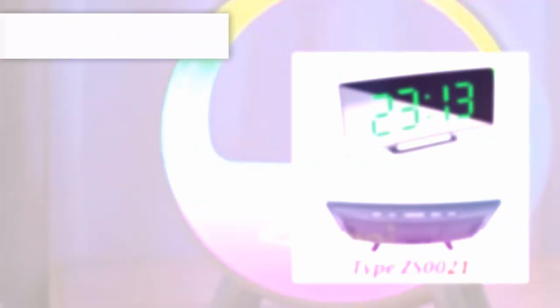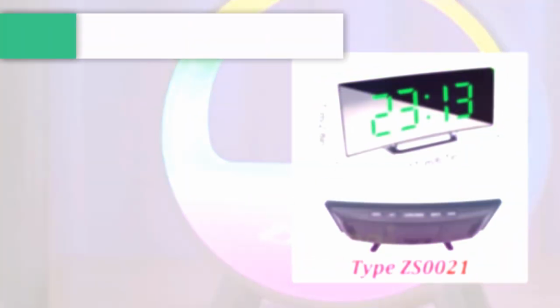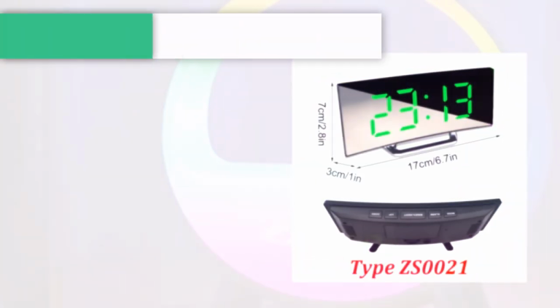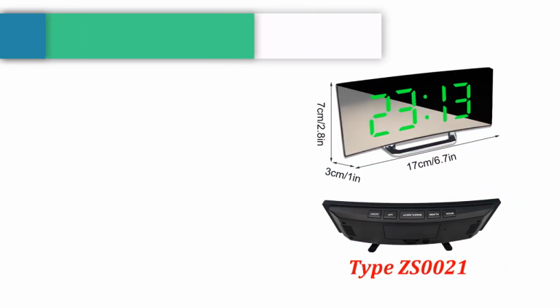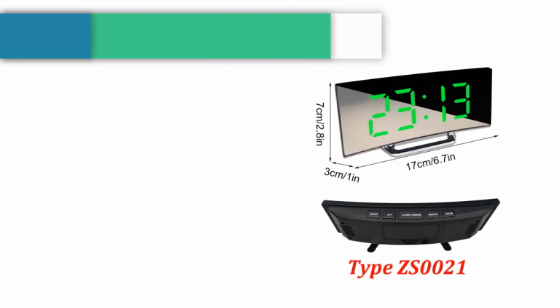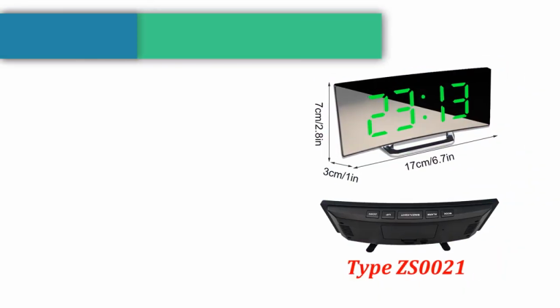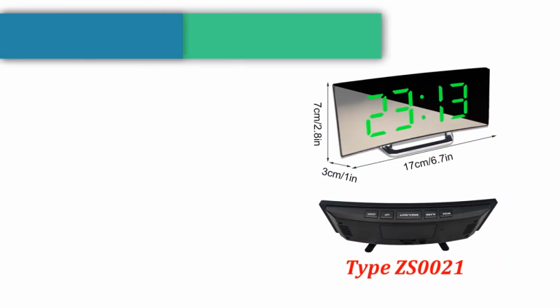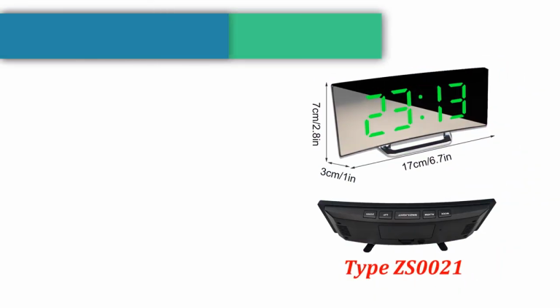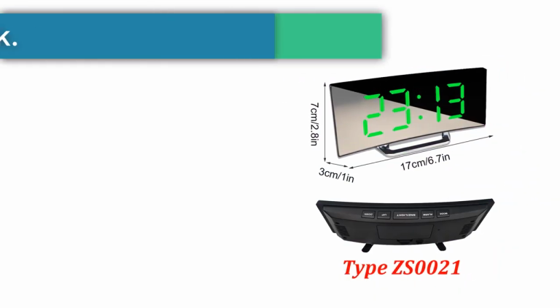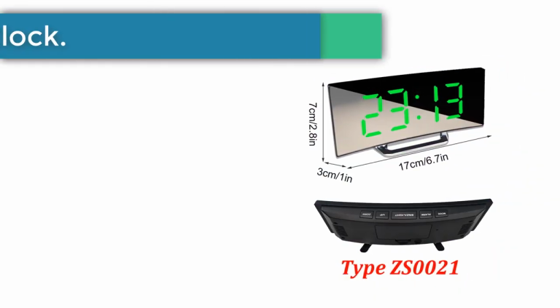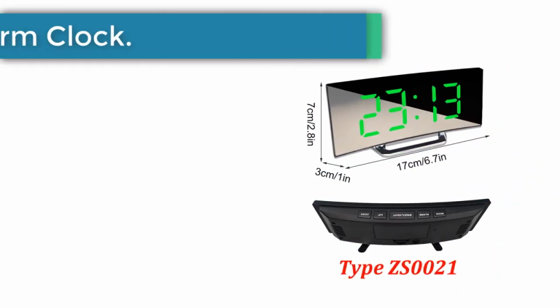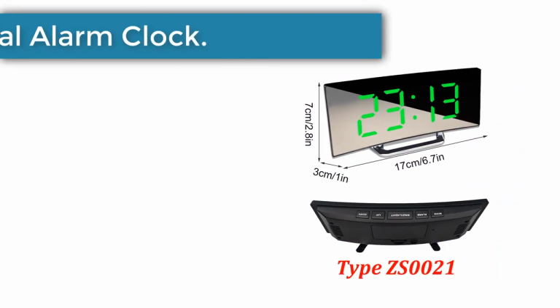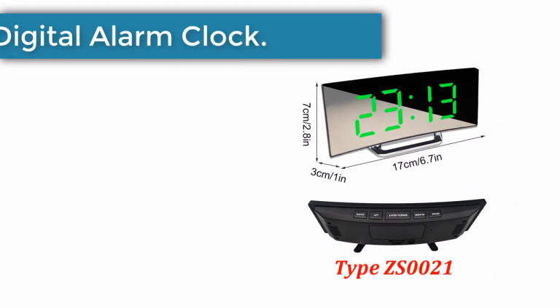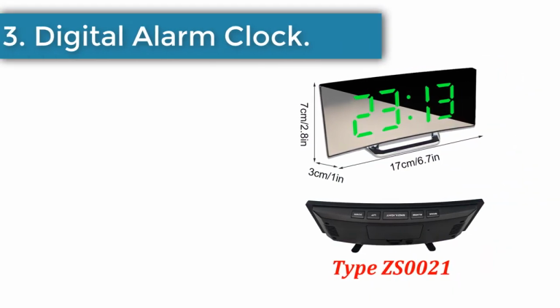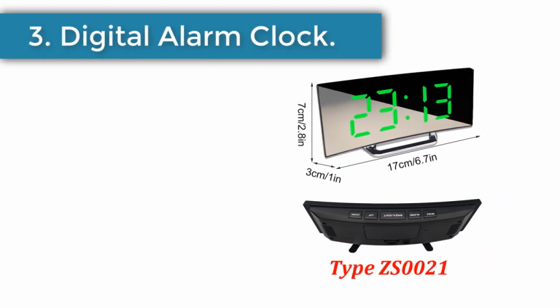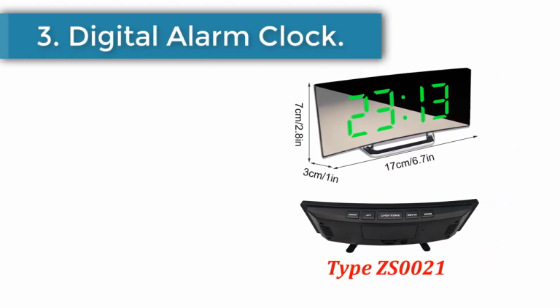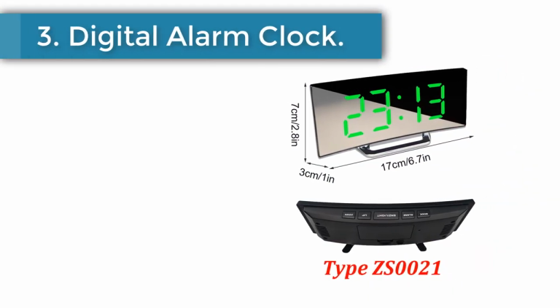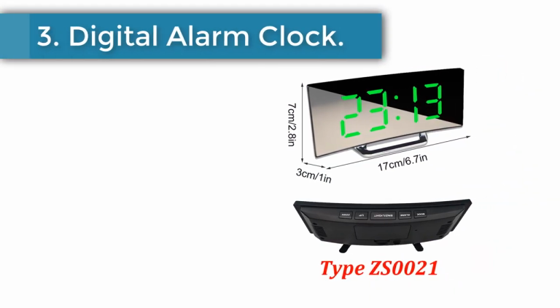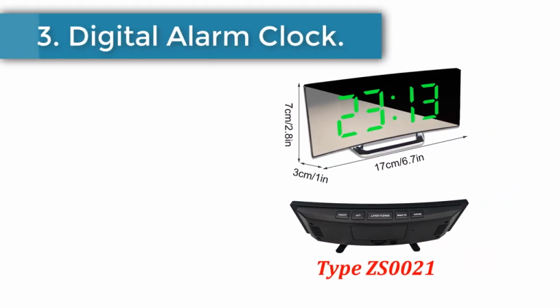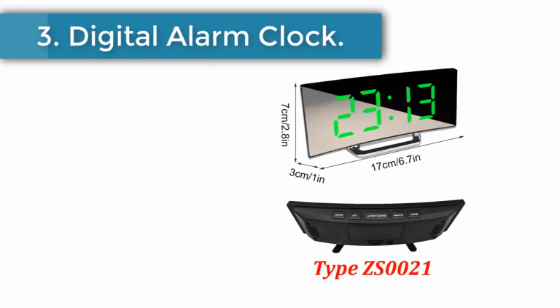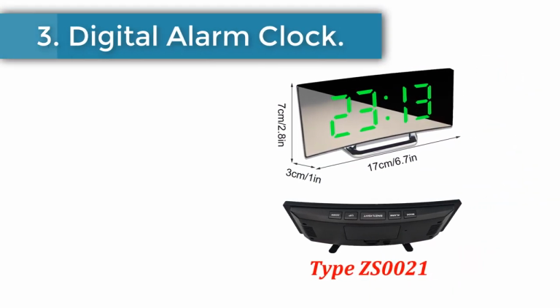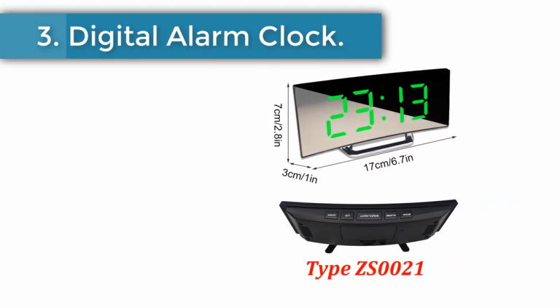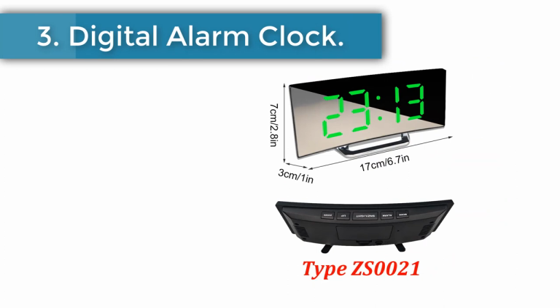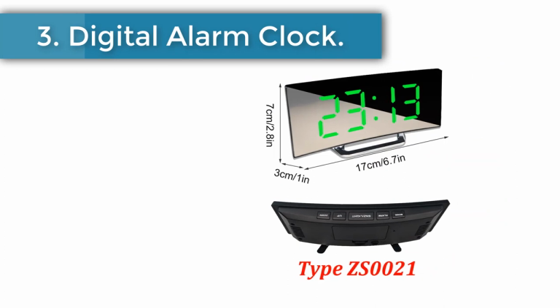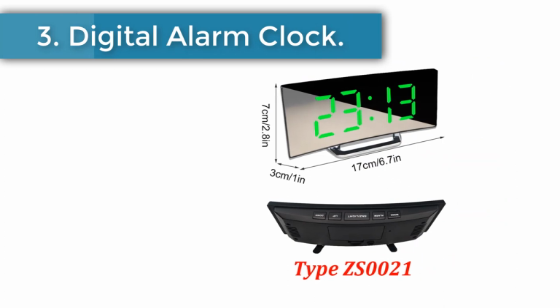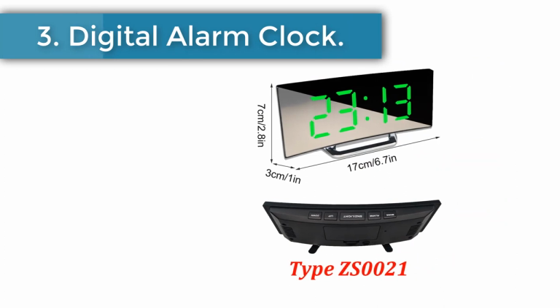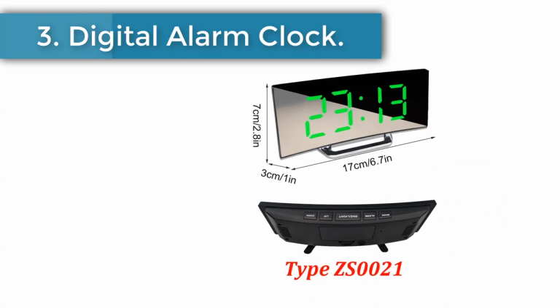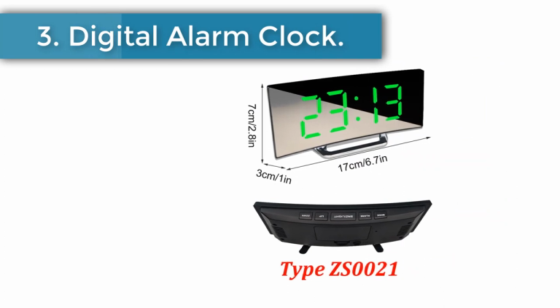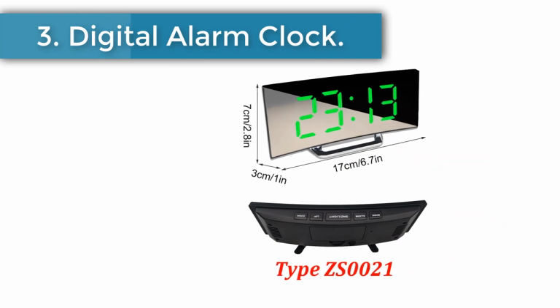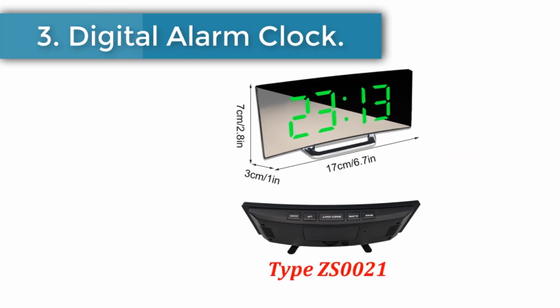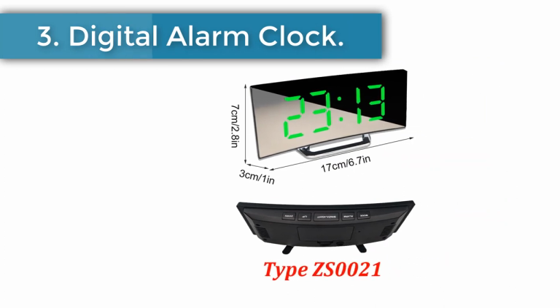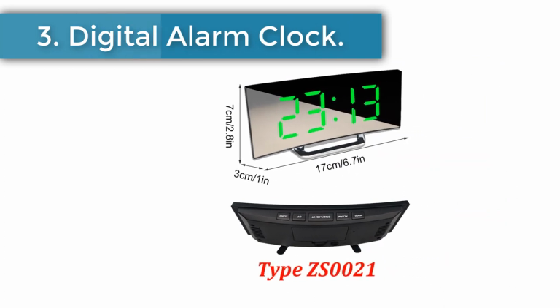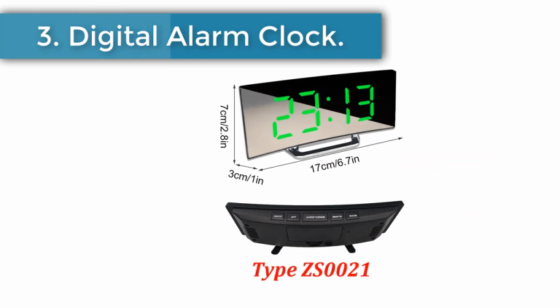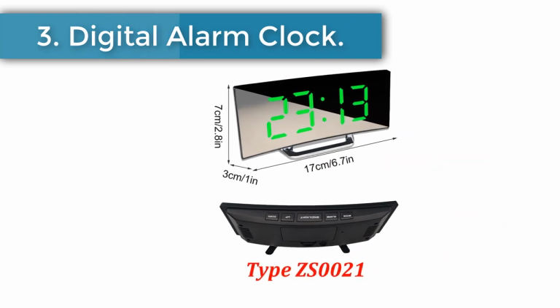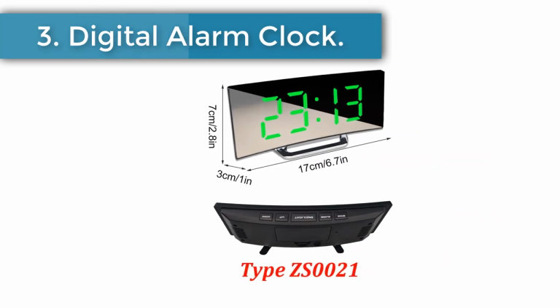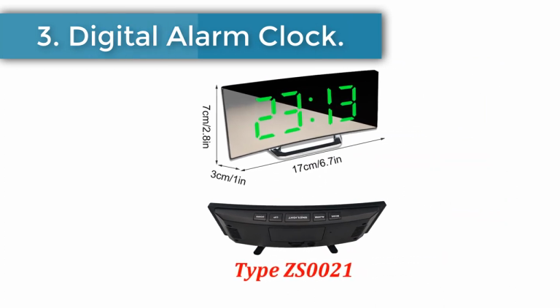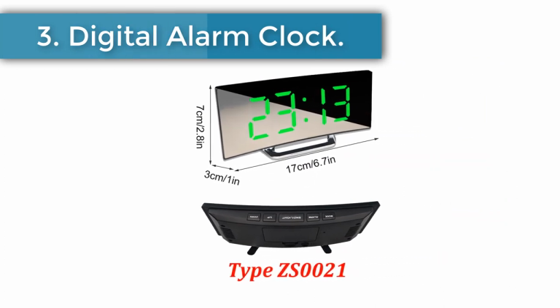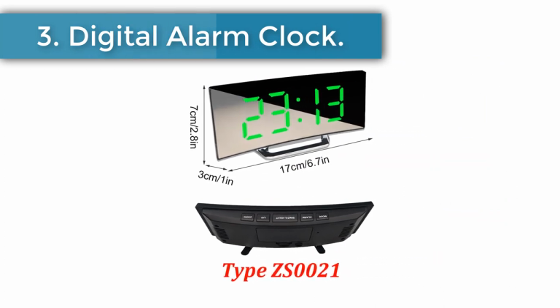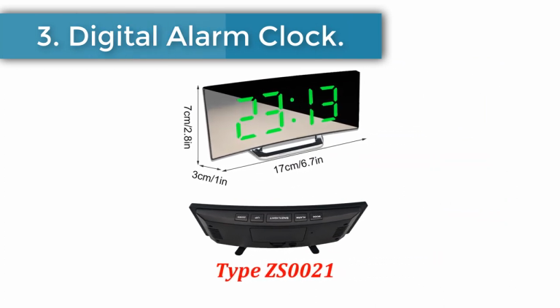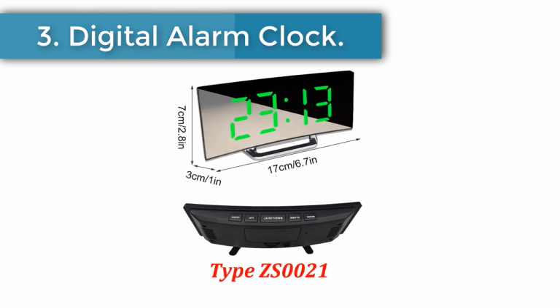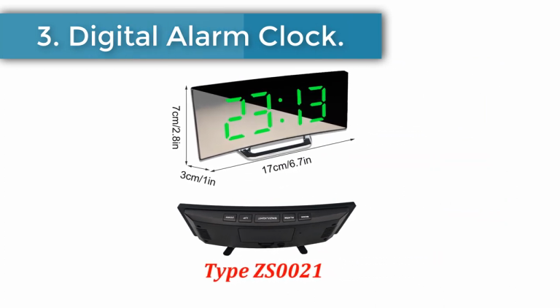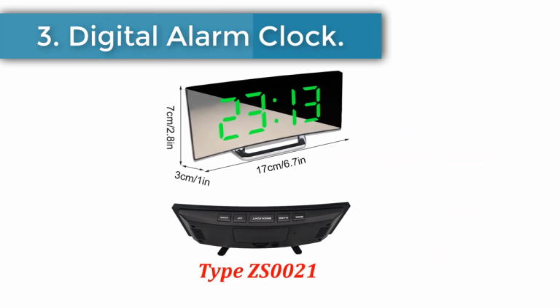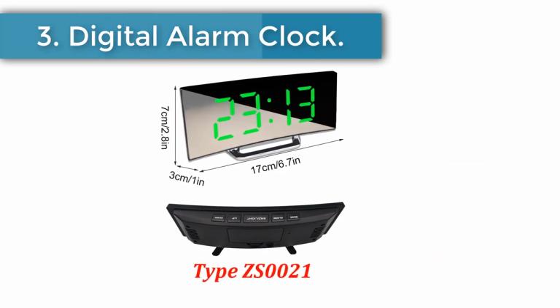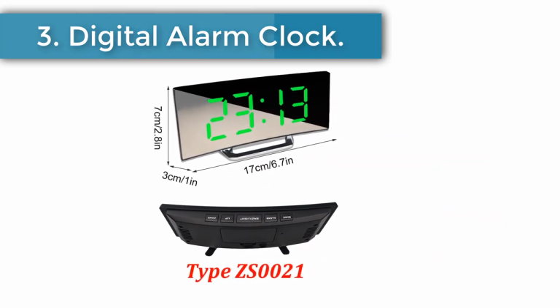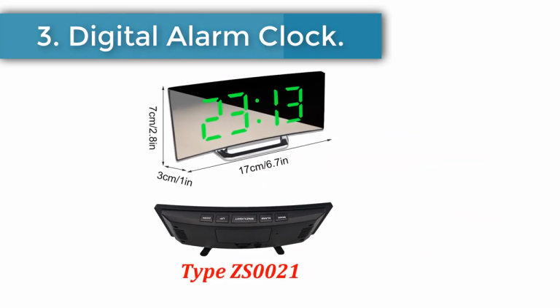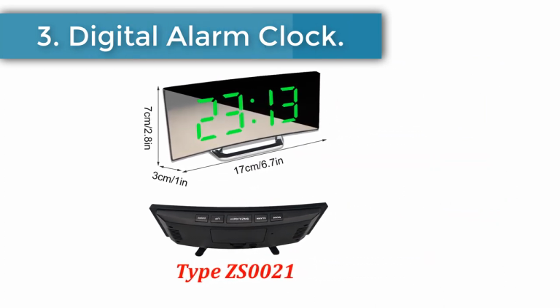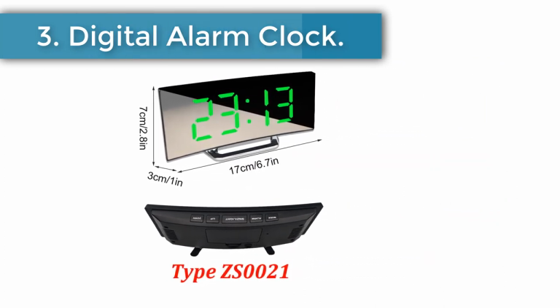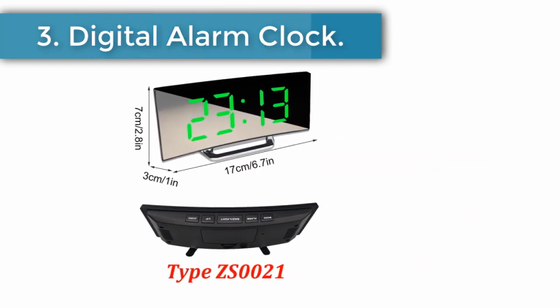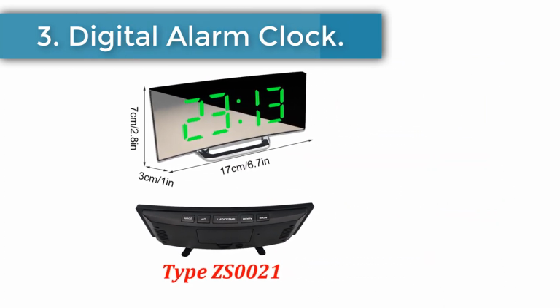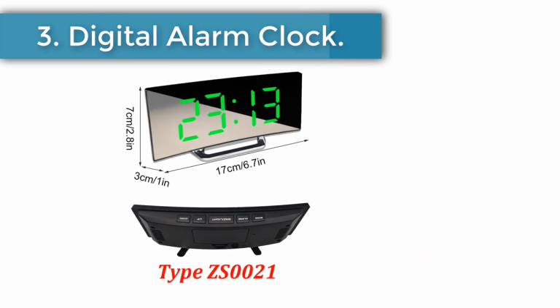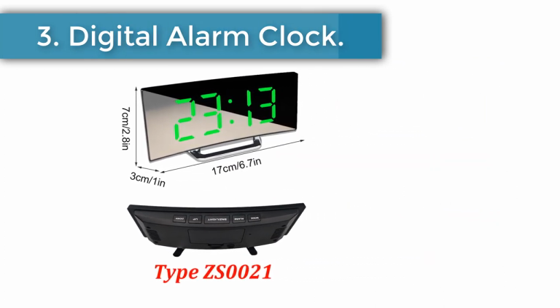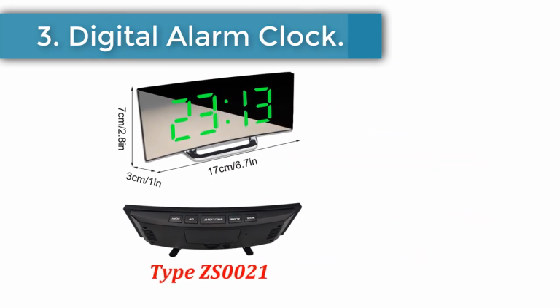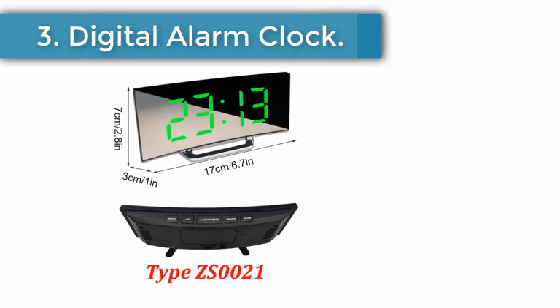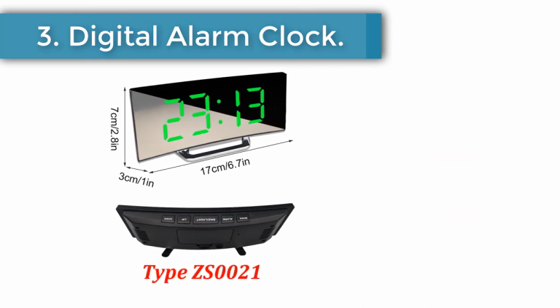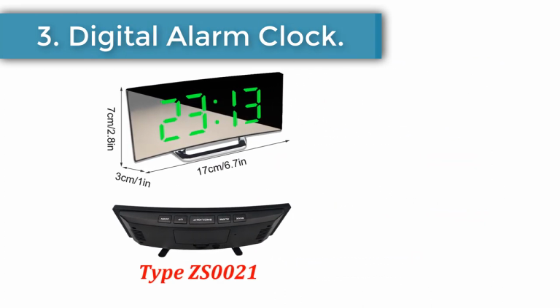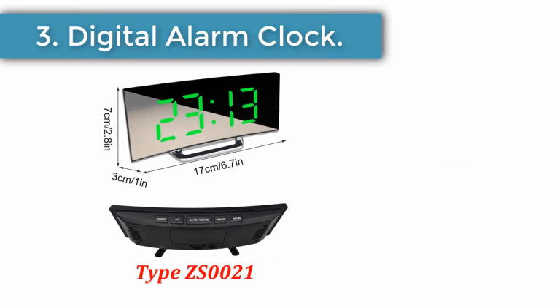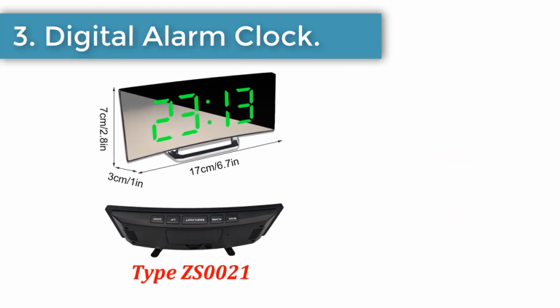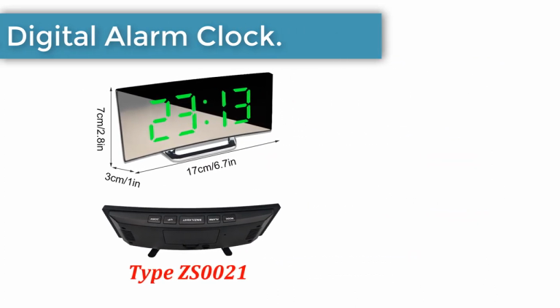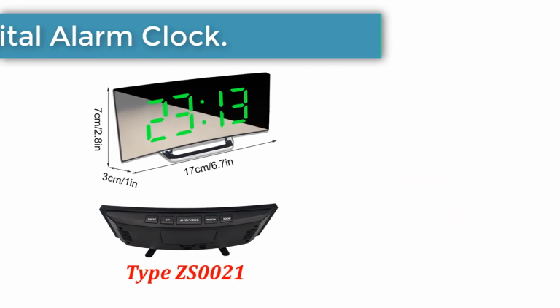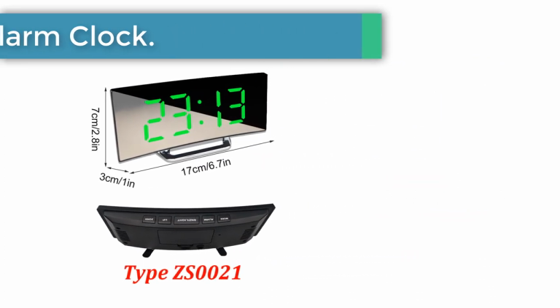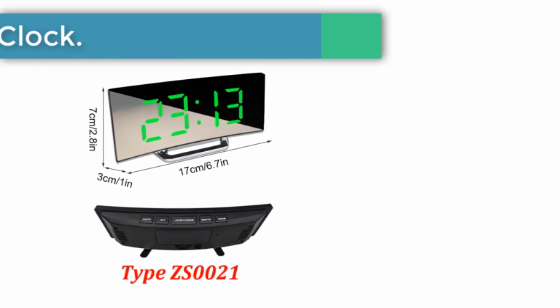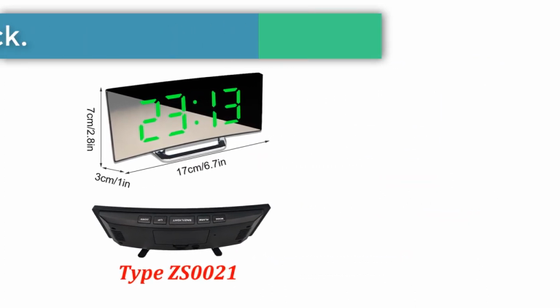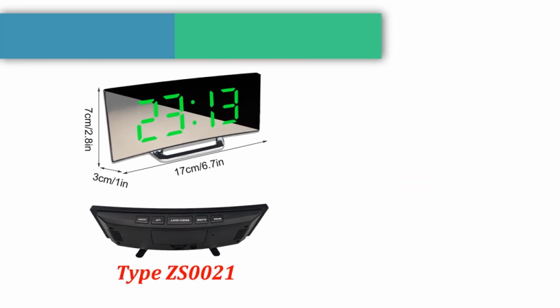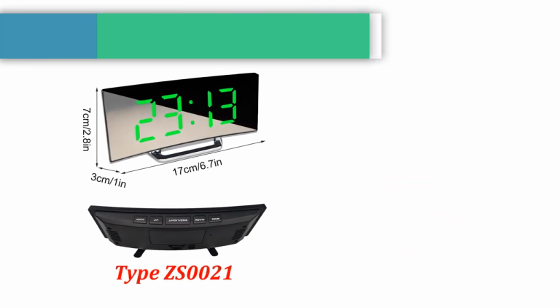Number 3: Digital Alarm Clock. Name: curved screen LED digital clock, ABS material.